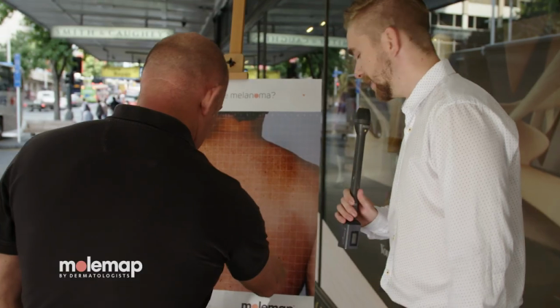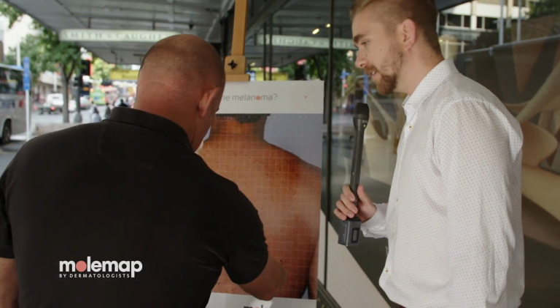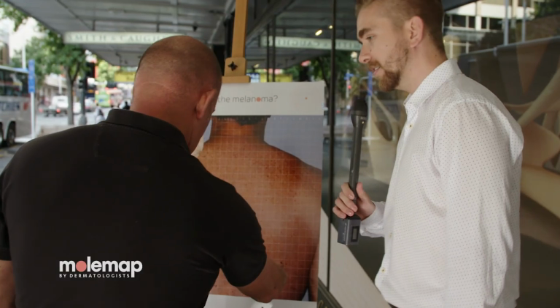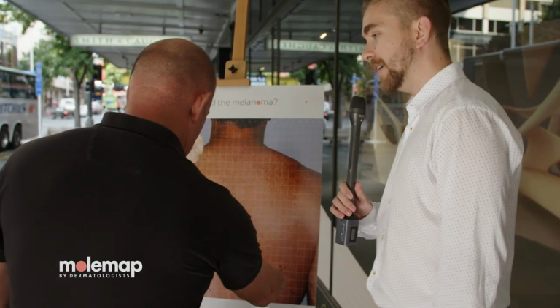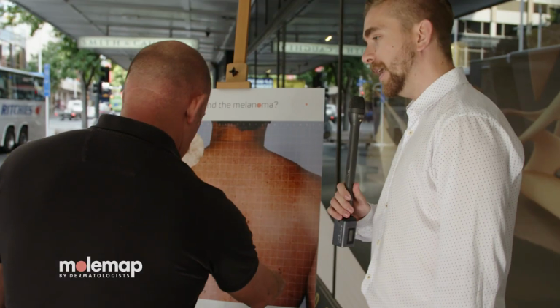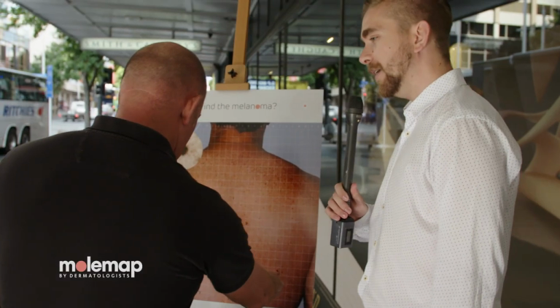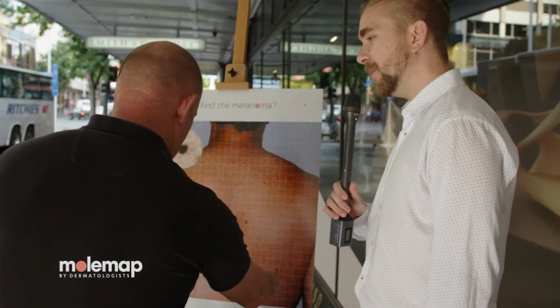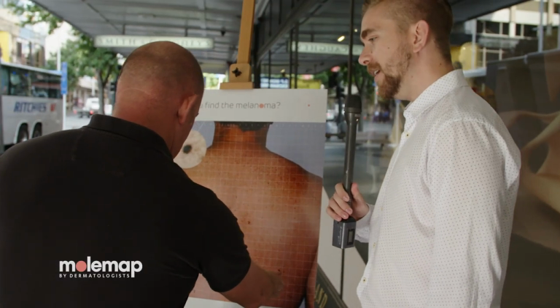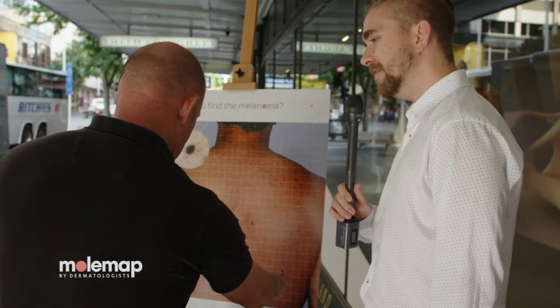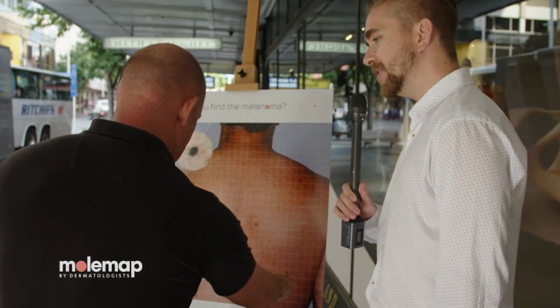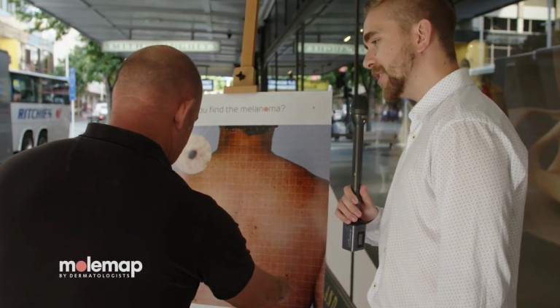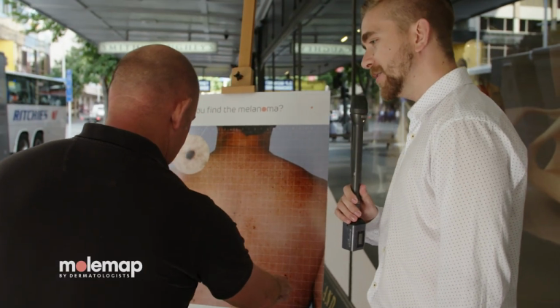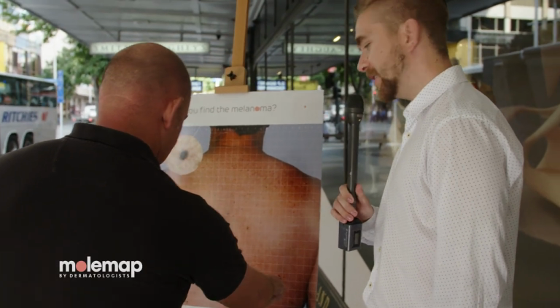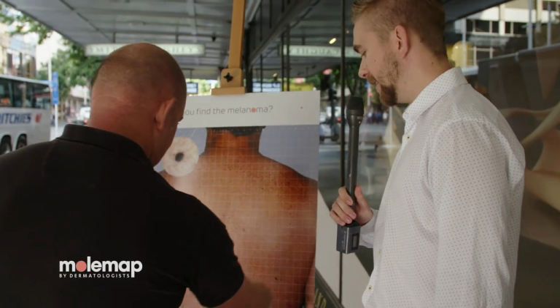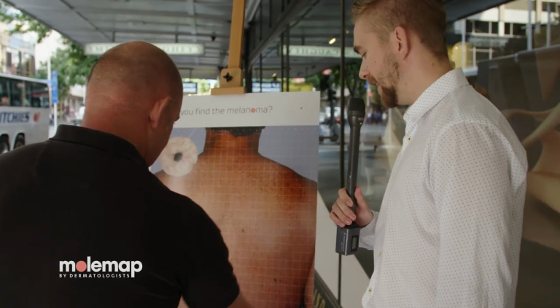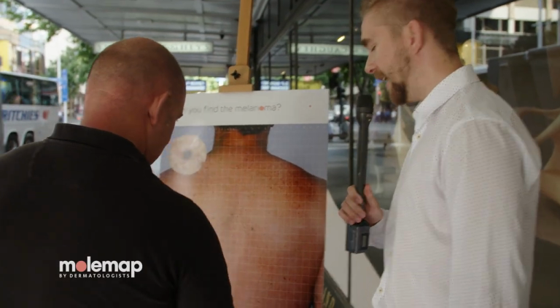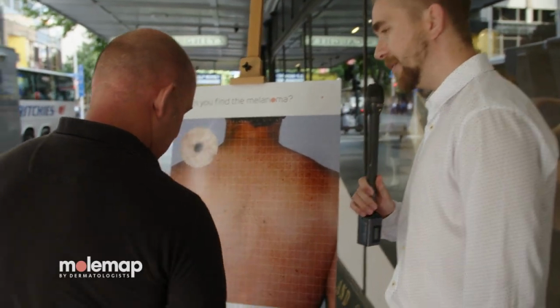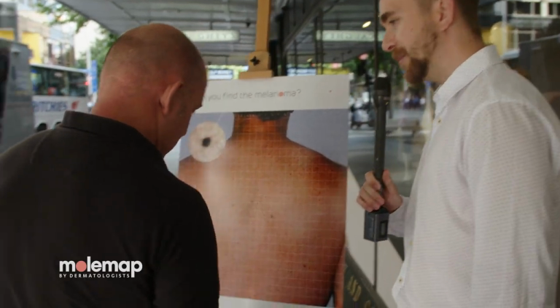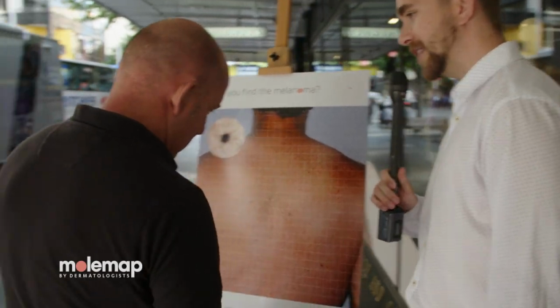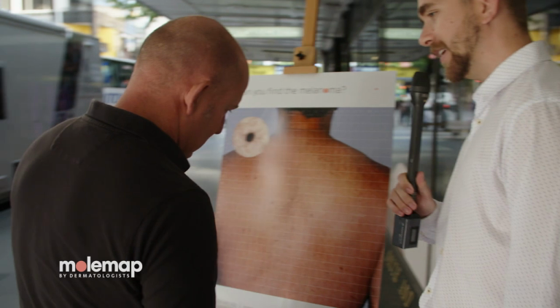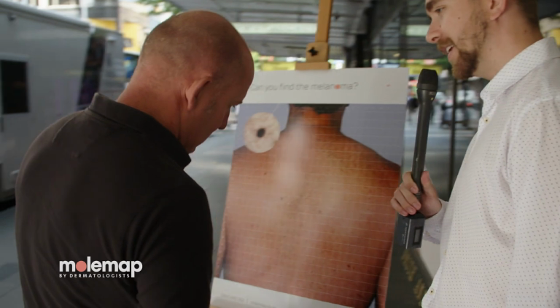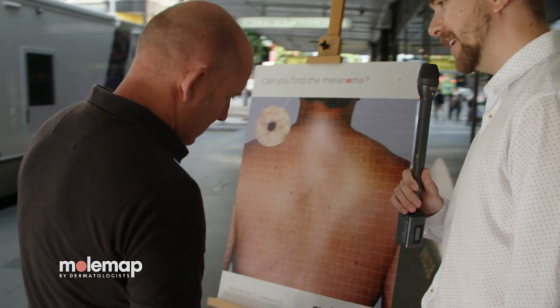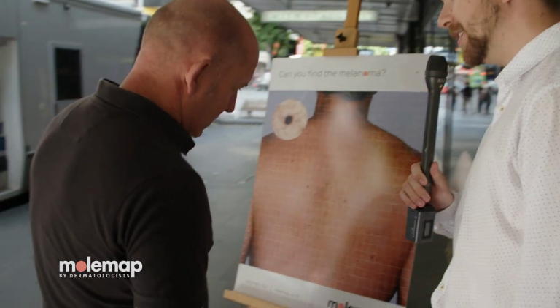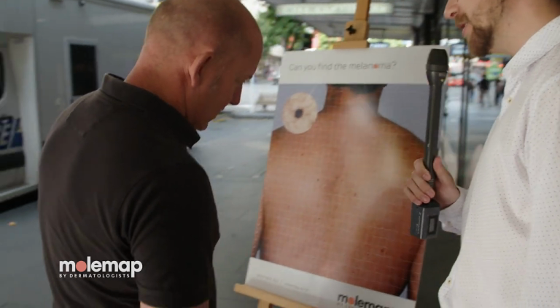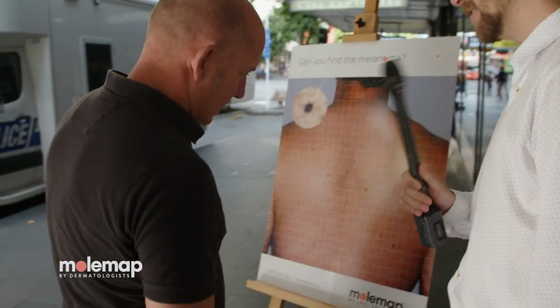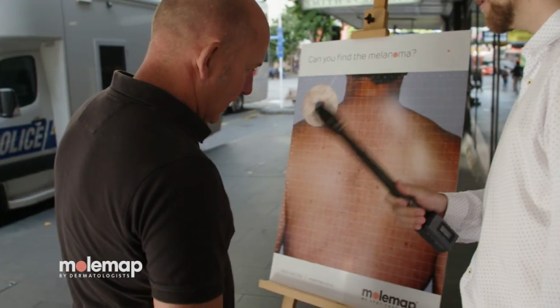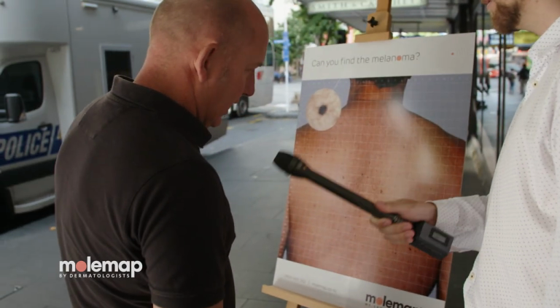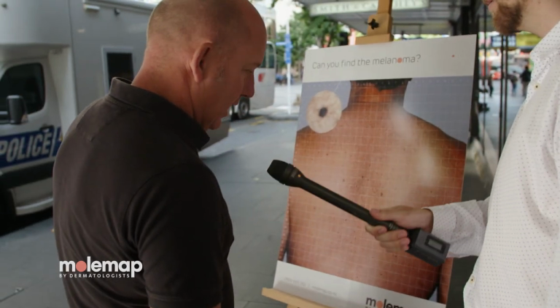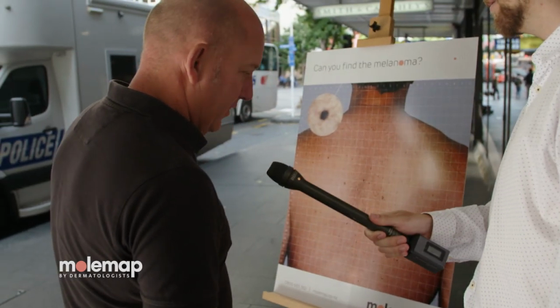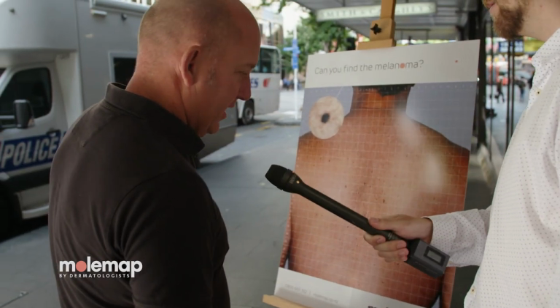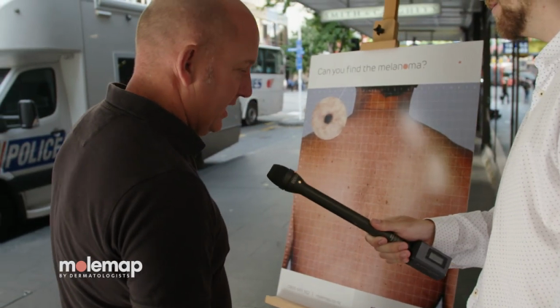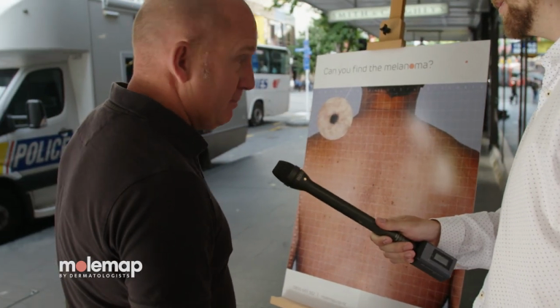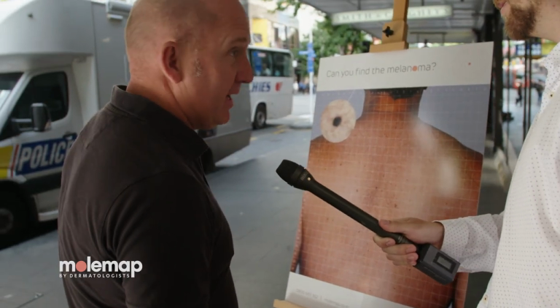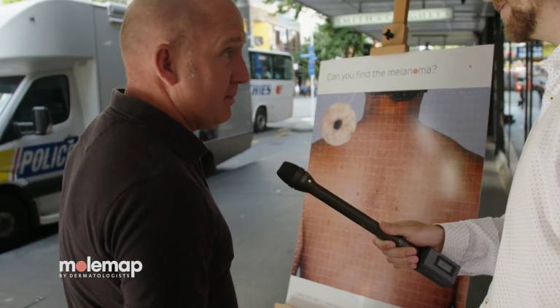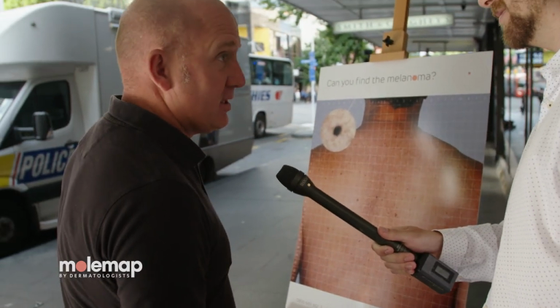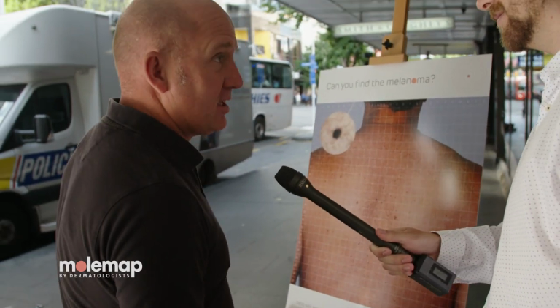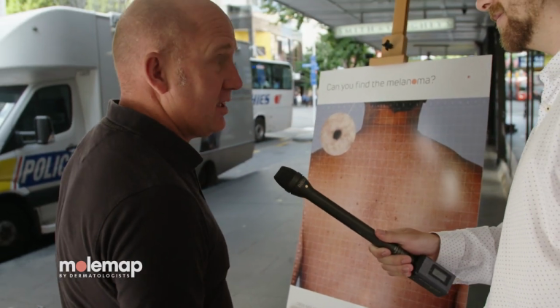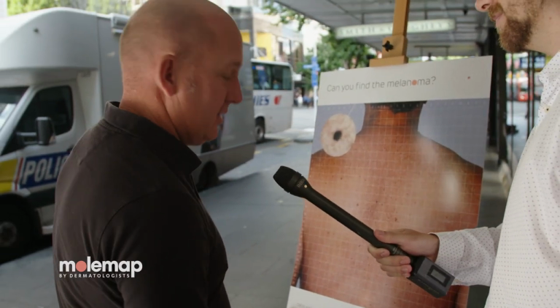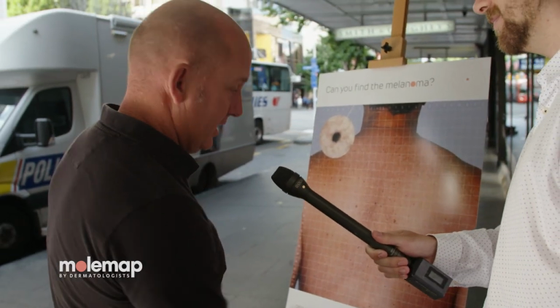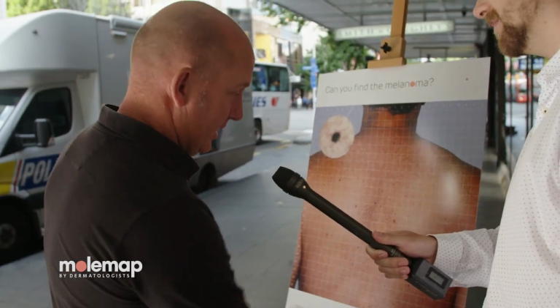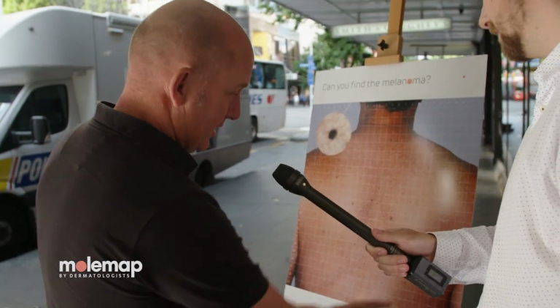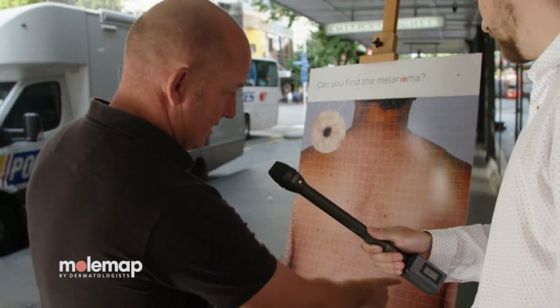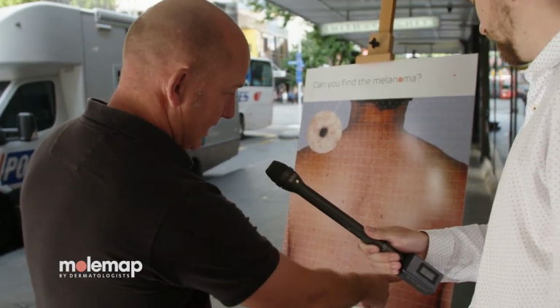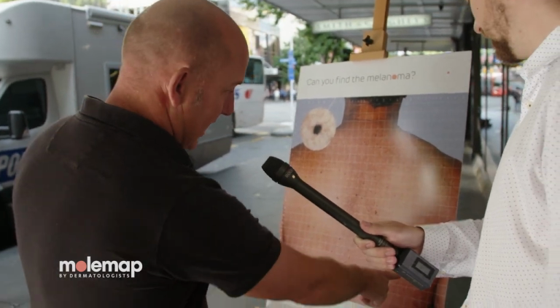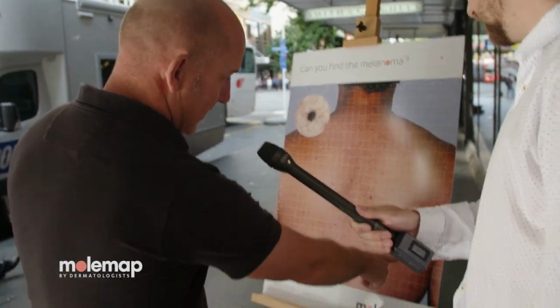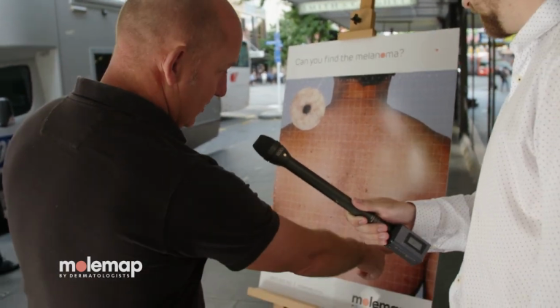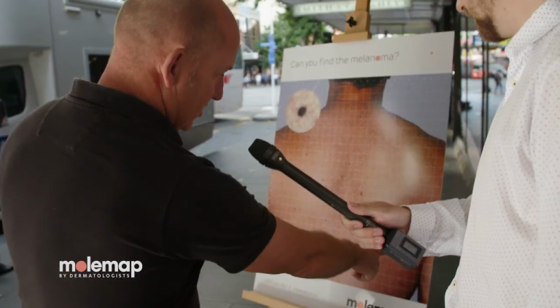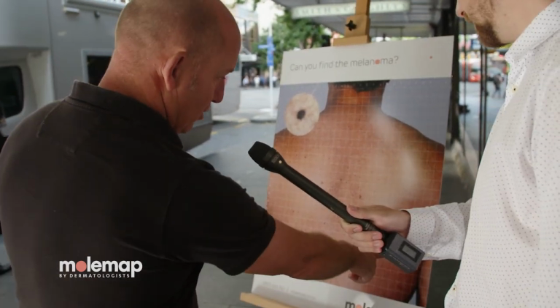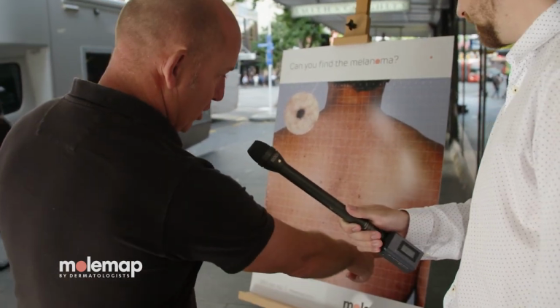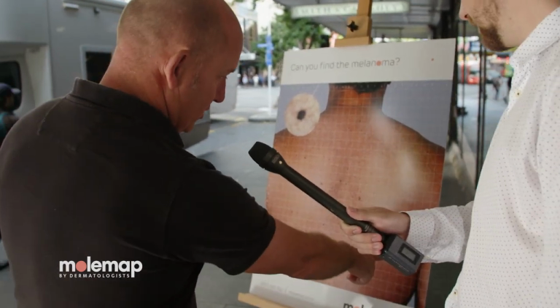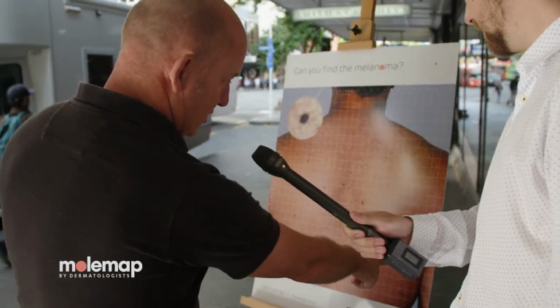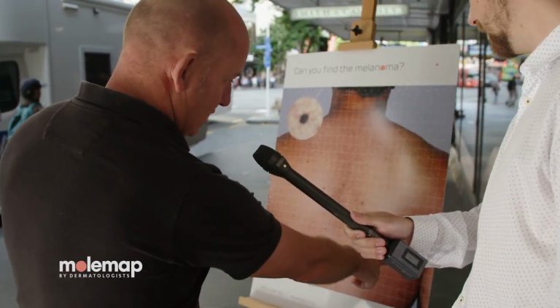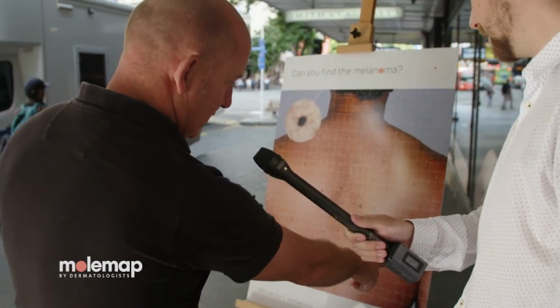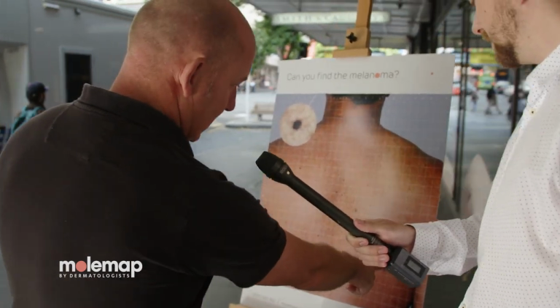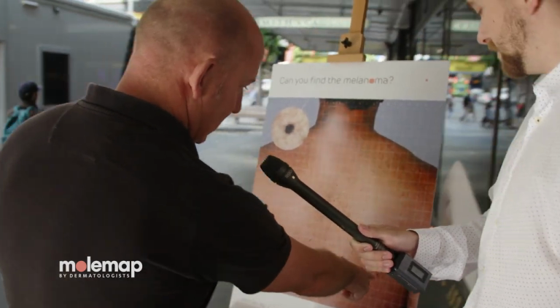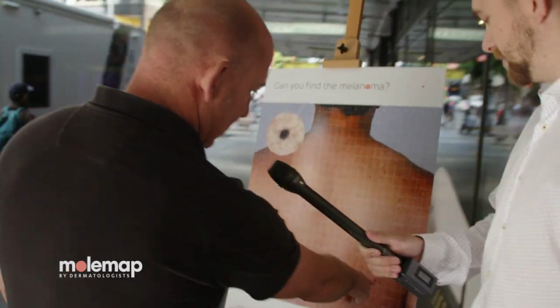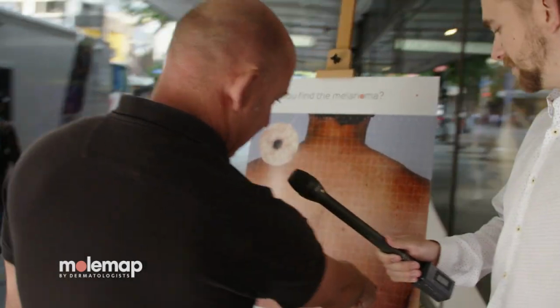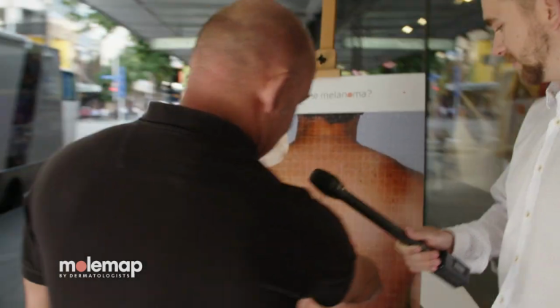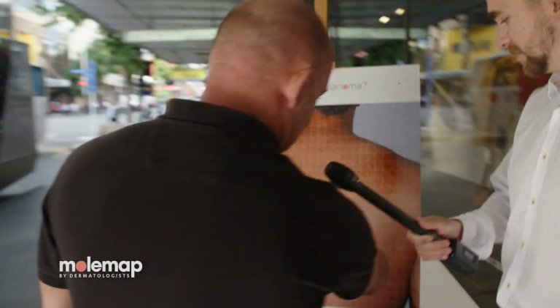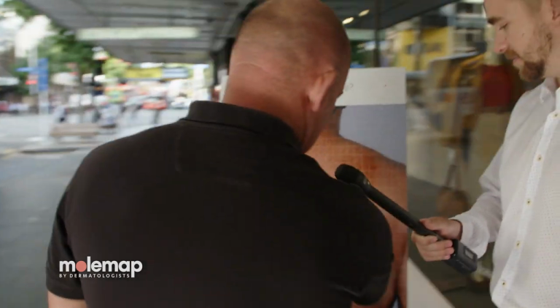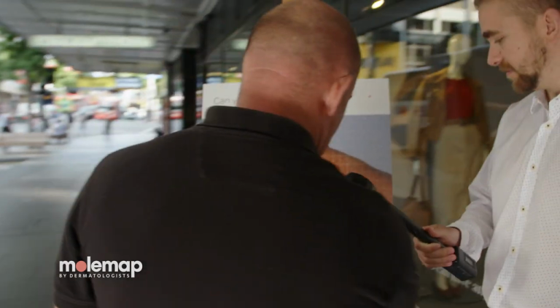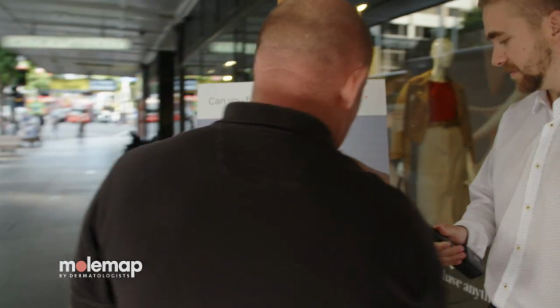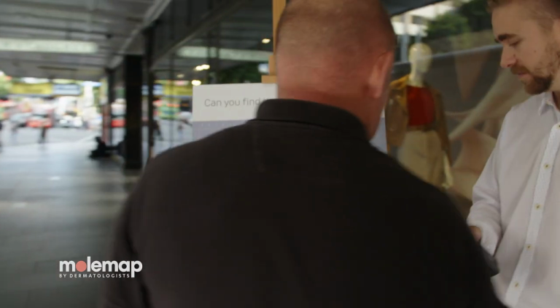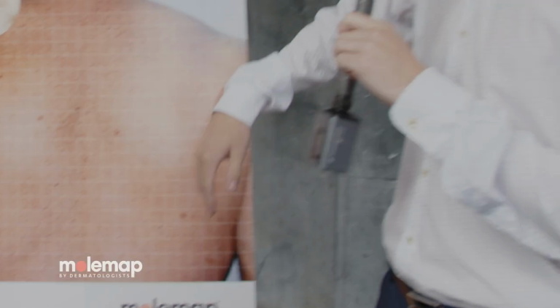So why have you chosen that particular lesion? The pigment, the dark spots and the changes.